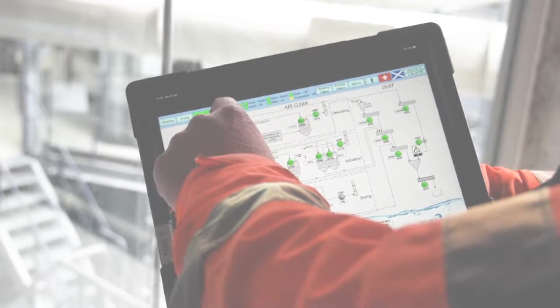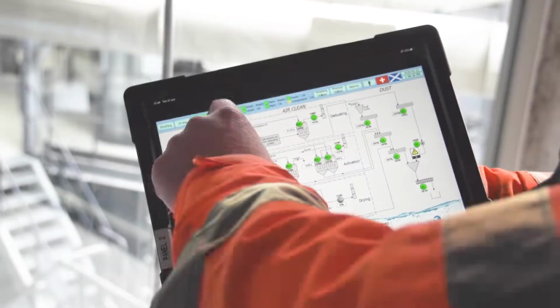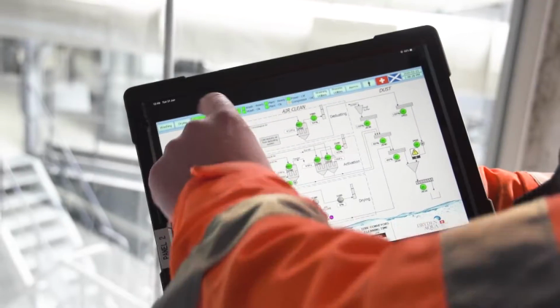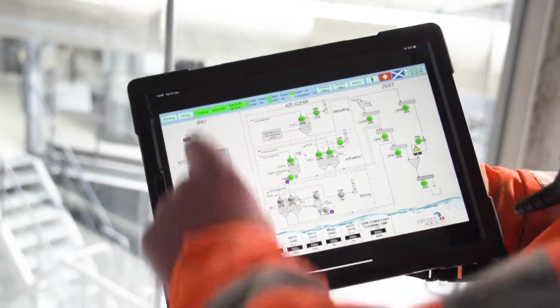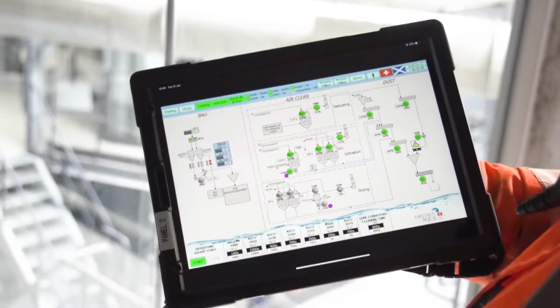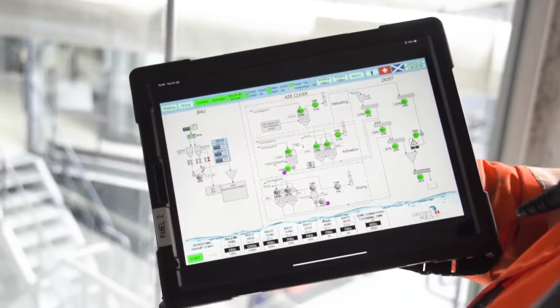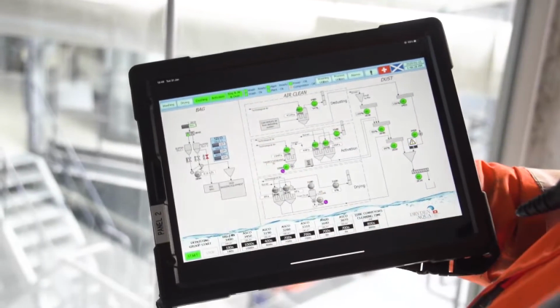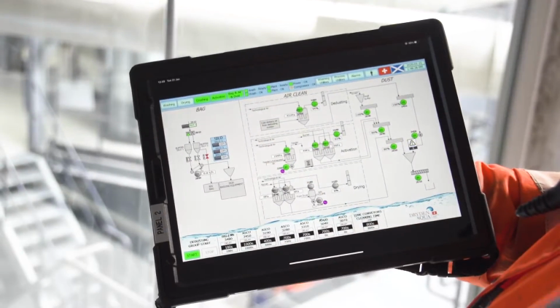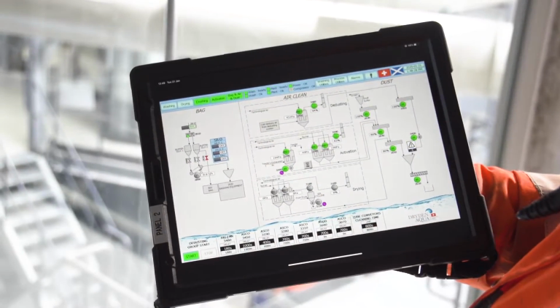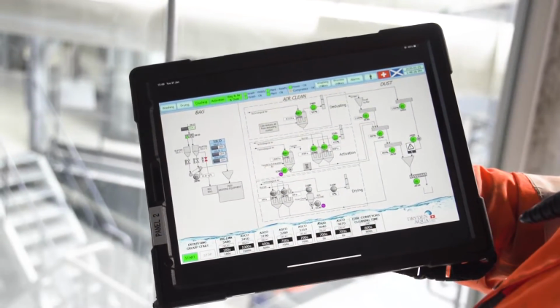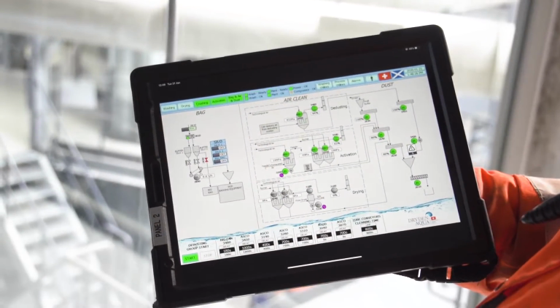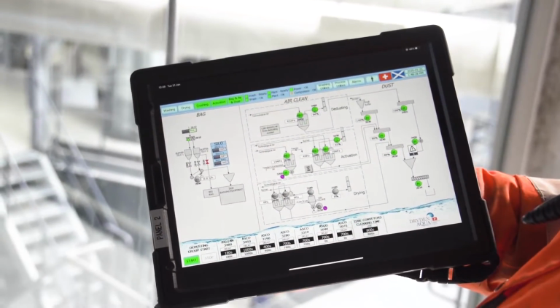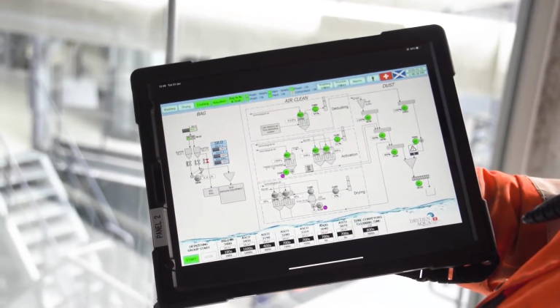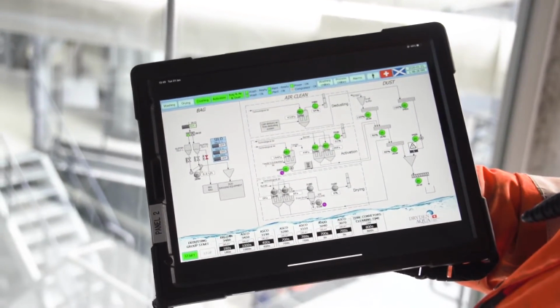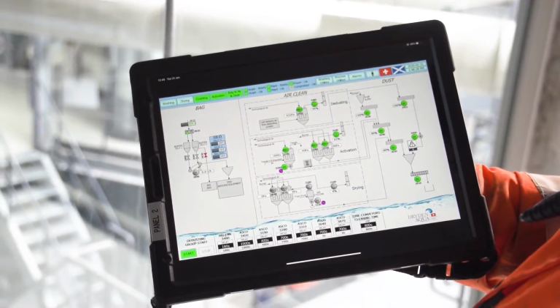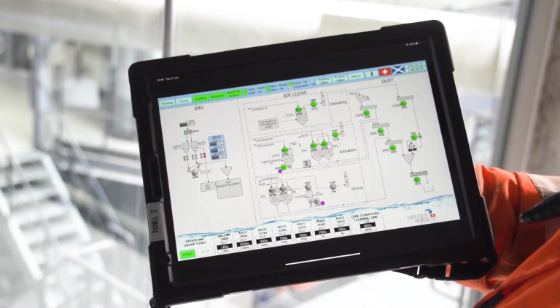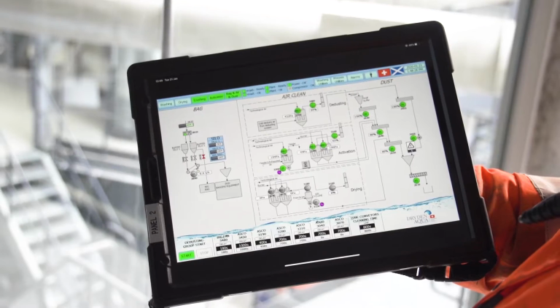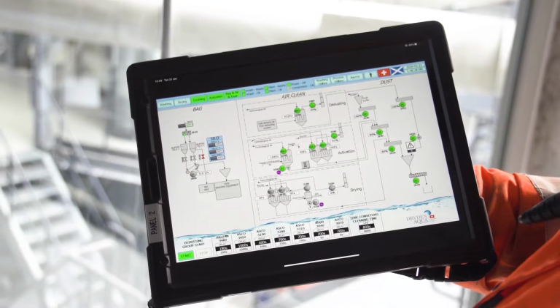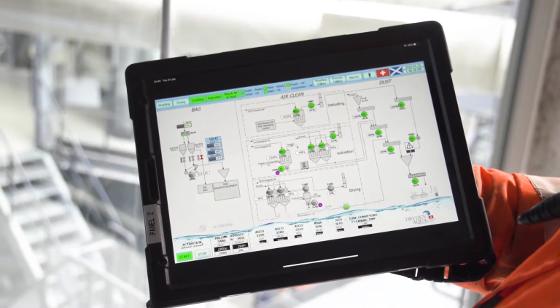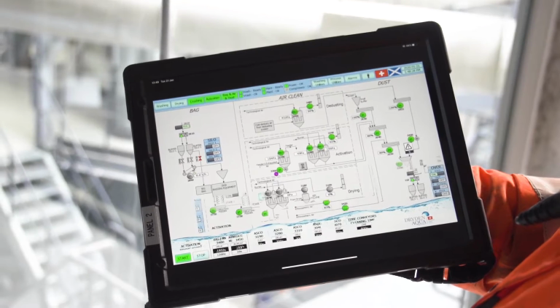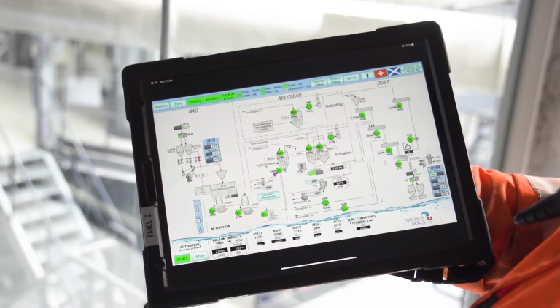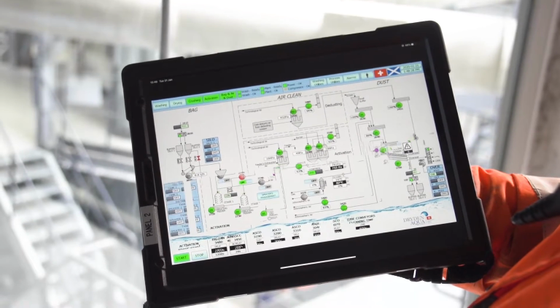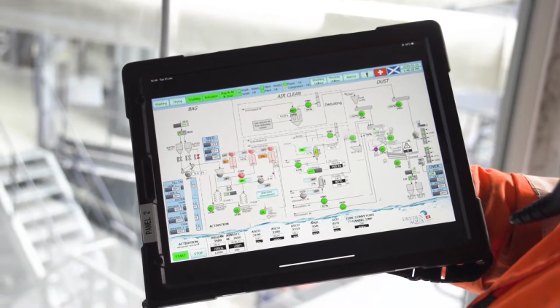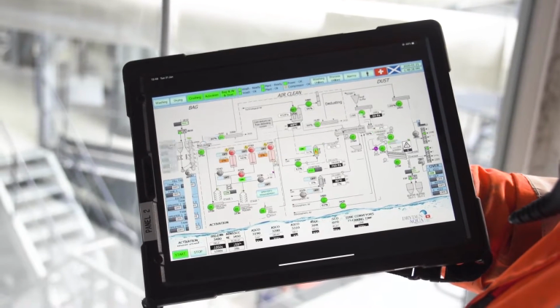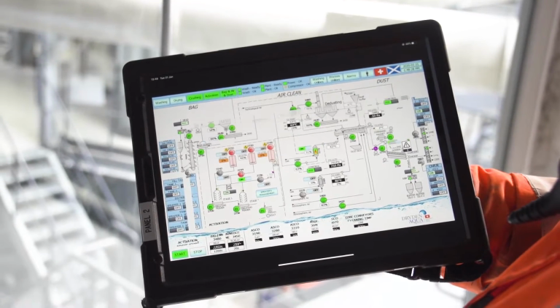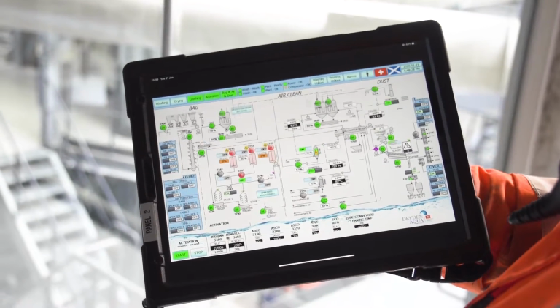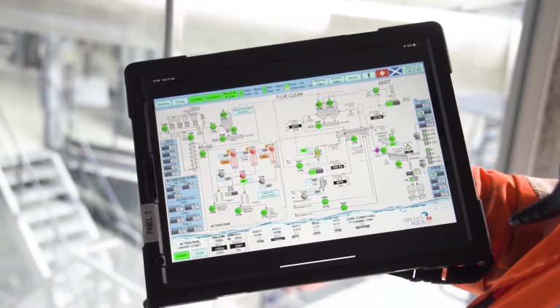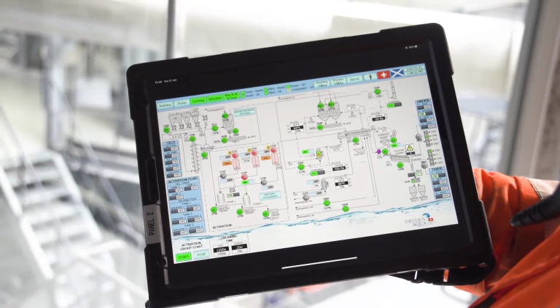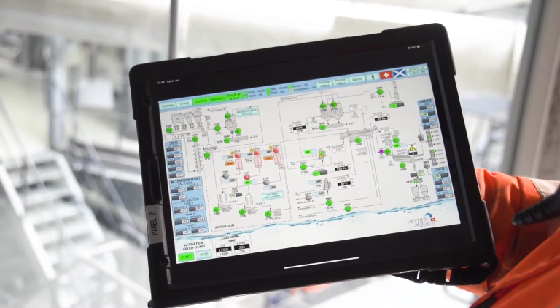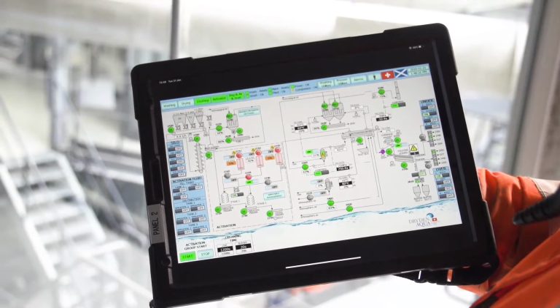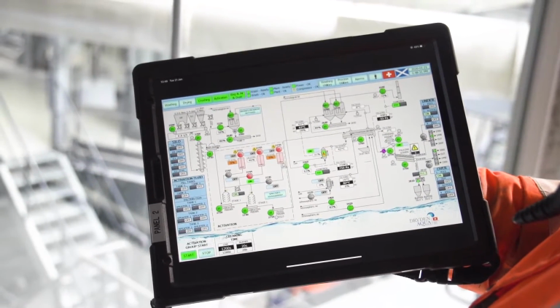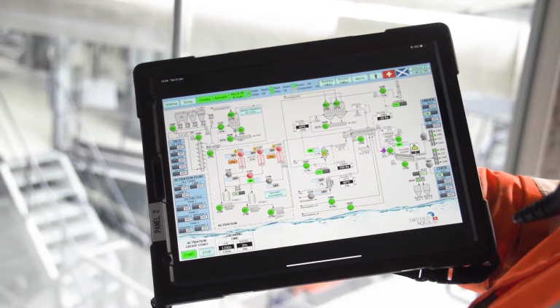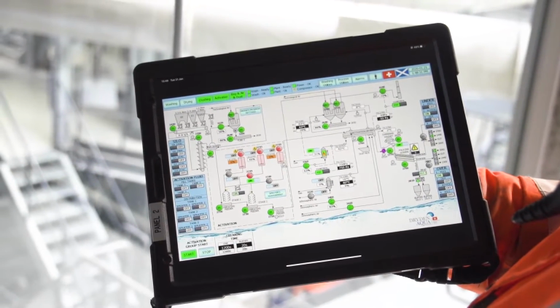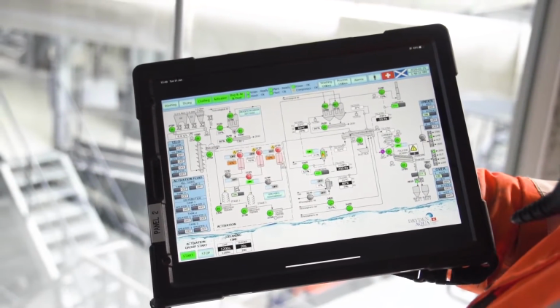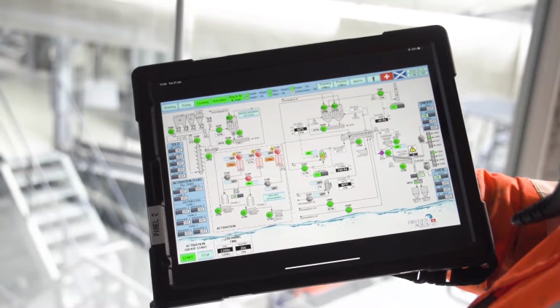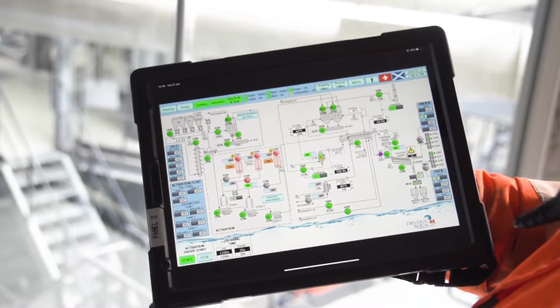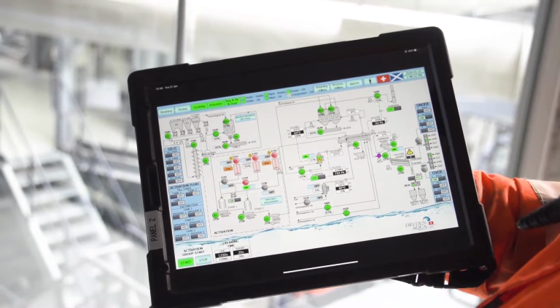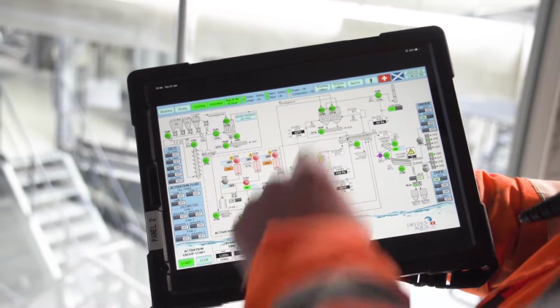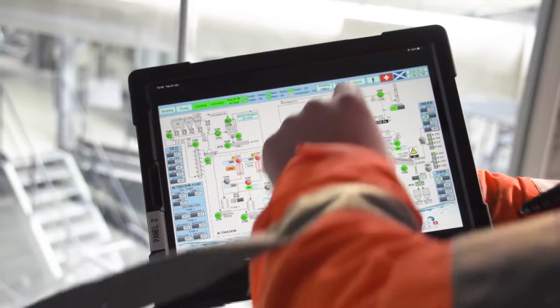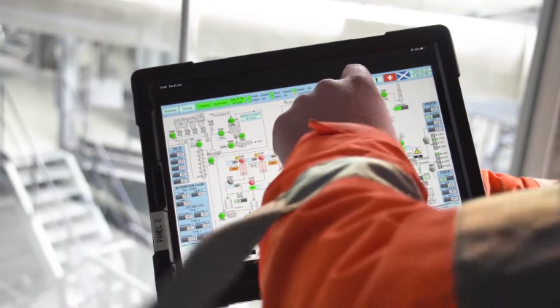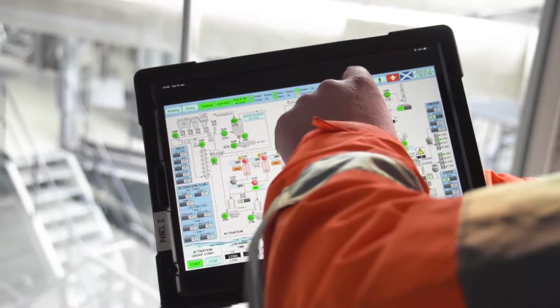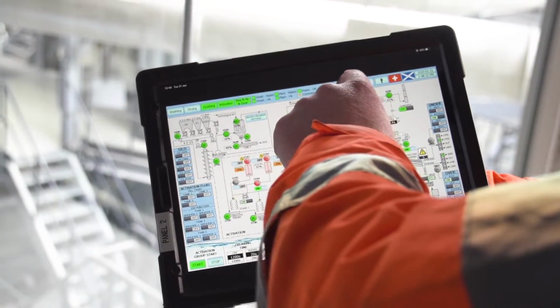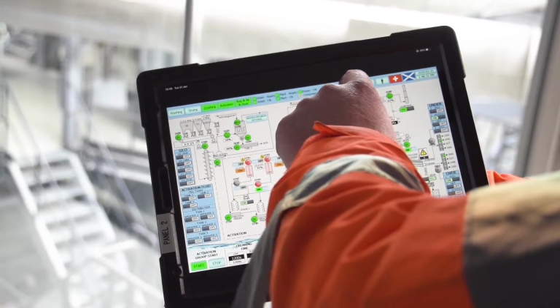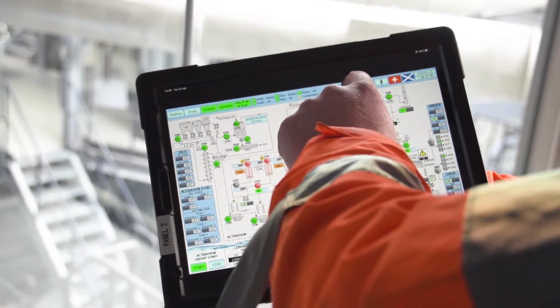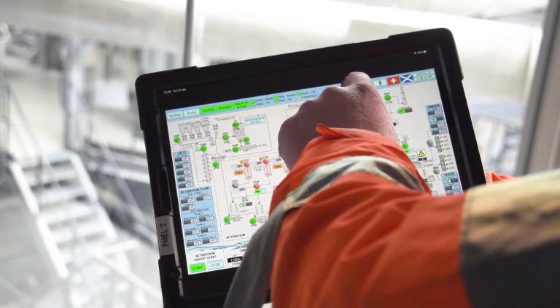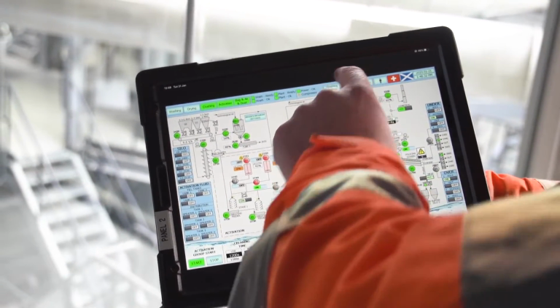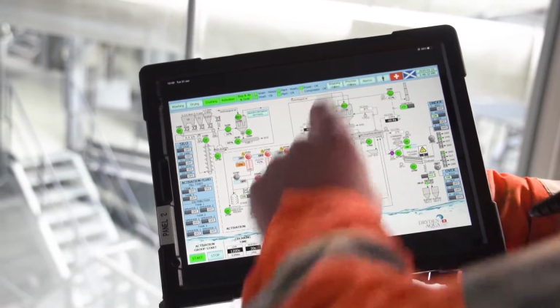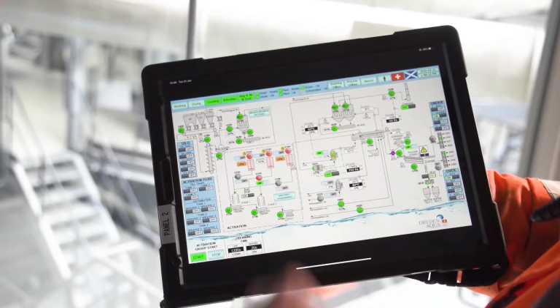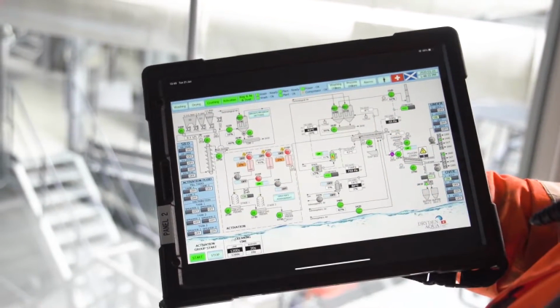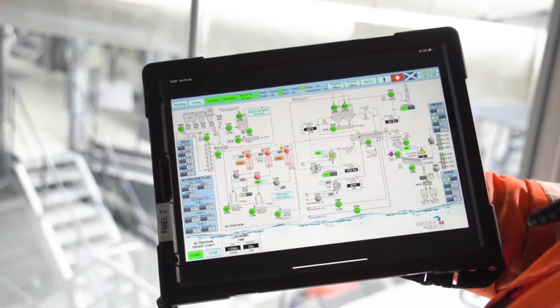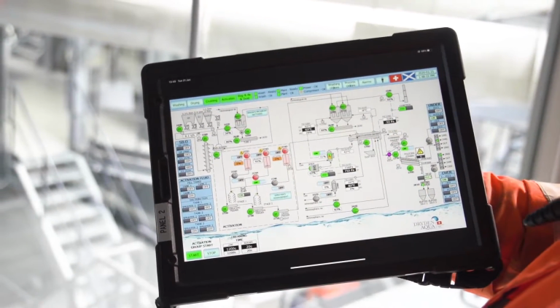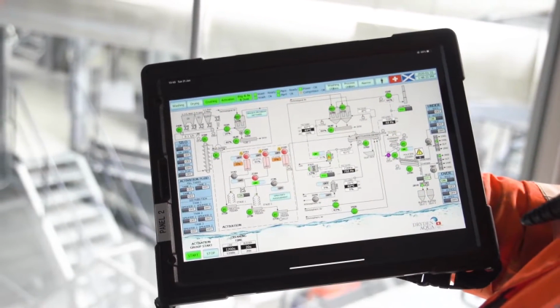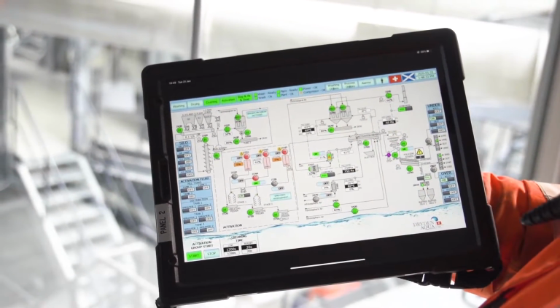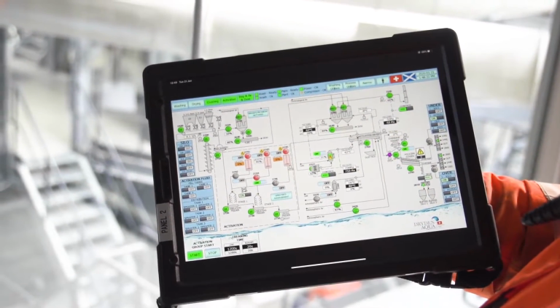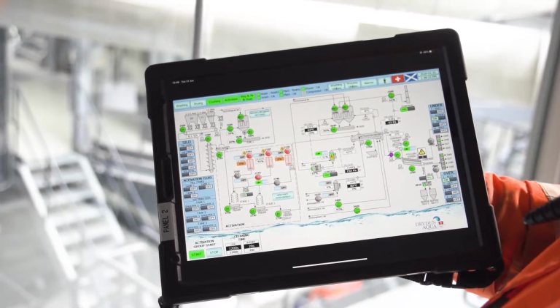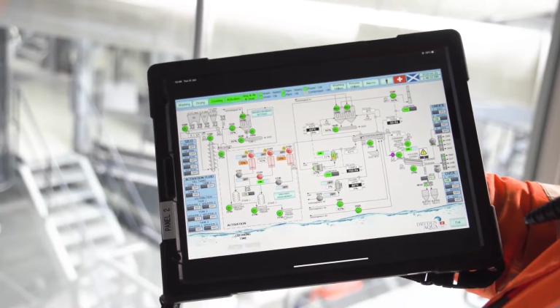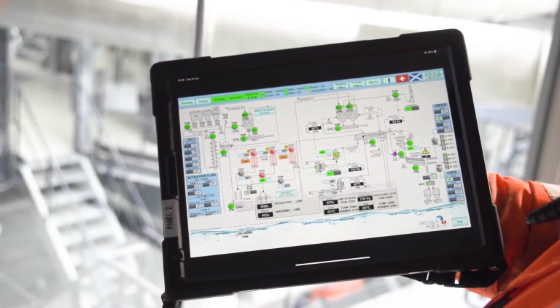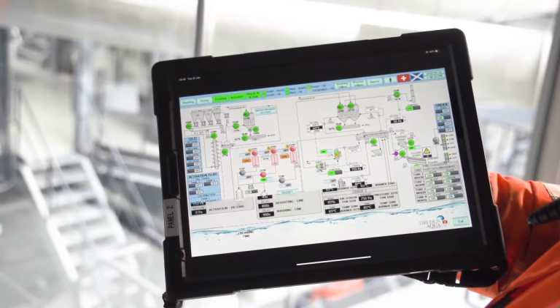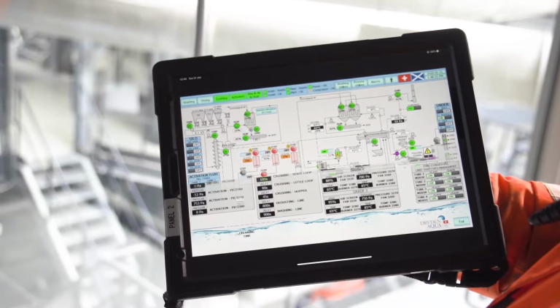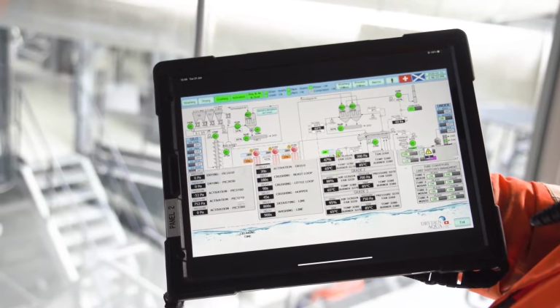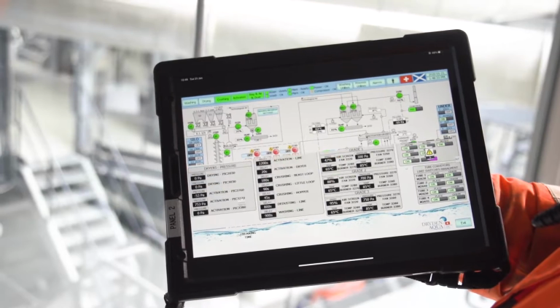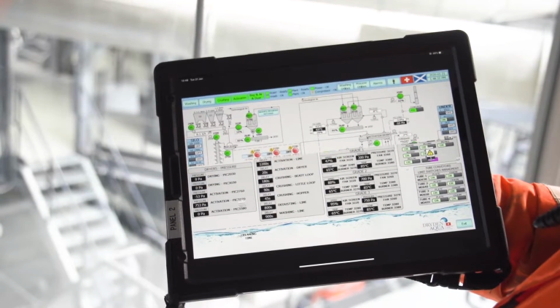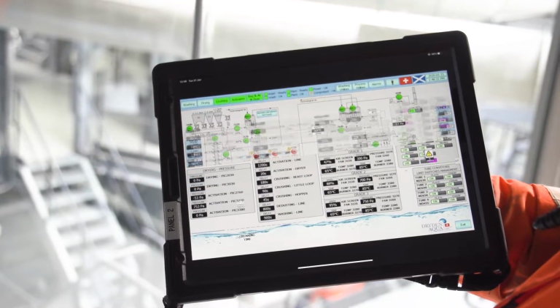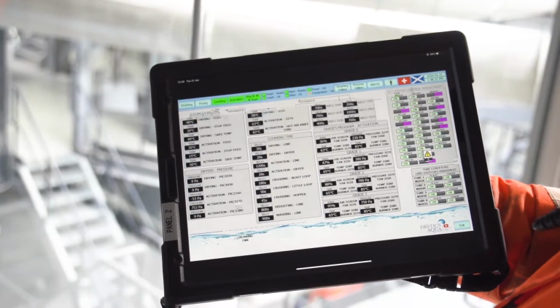An ultra-sophisticated and sustainable manufacturing process, fully automated, to provide the best filter media on the market: AFM.